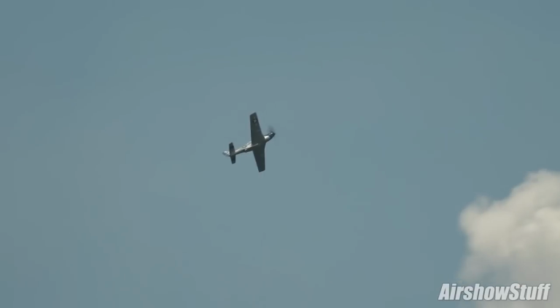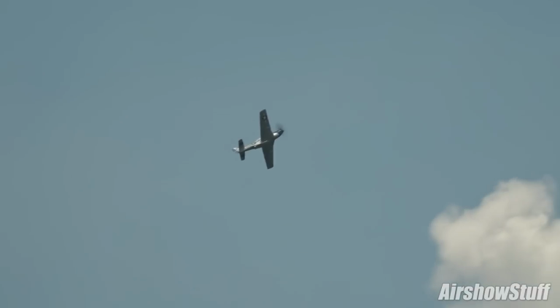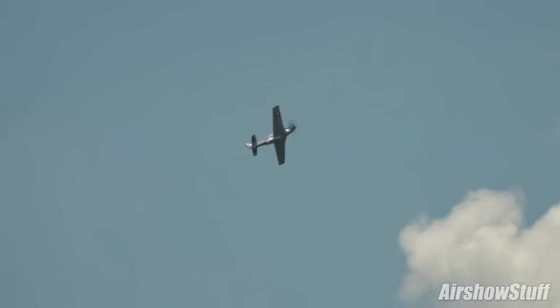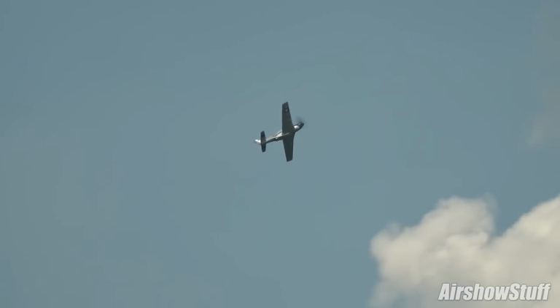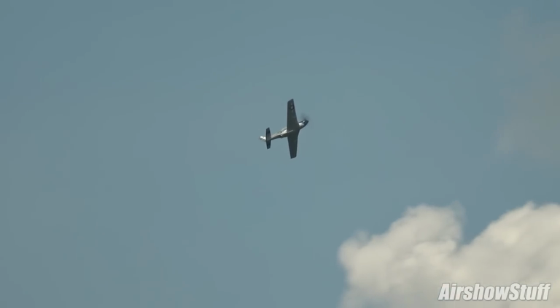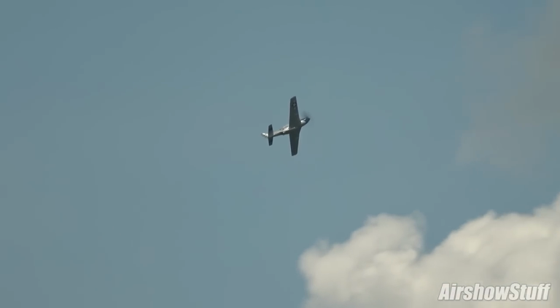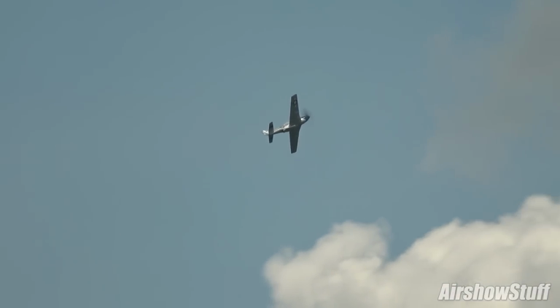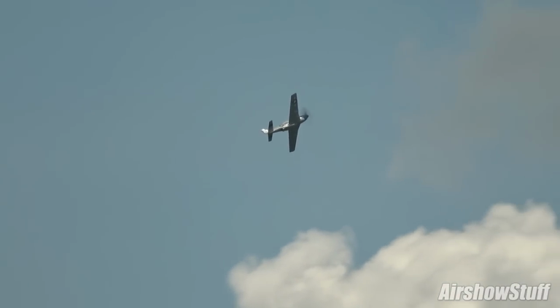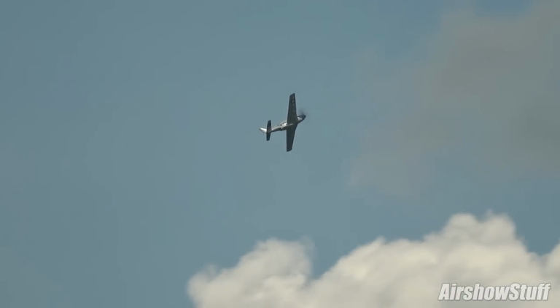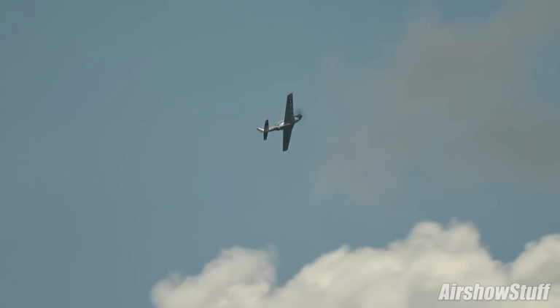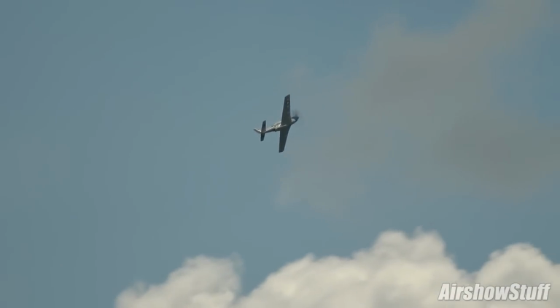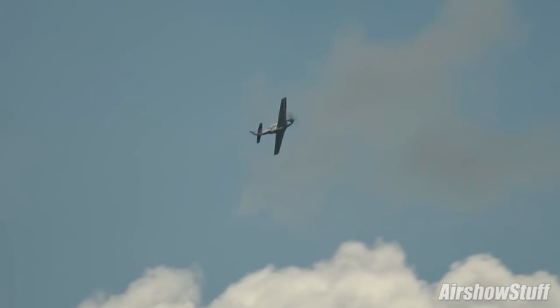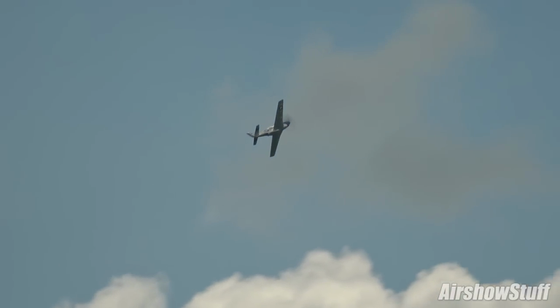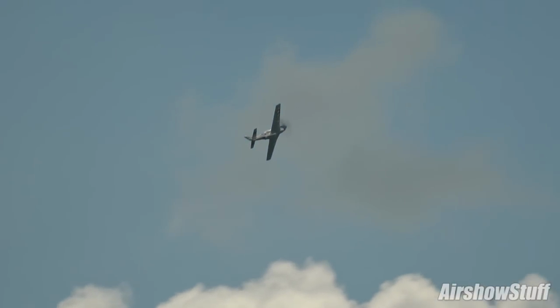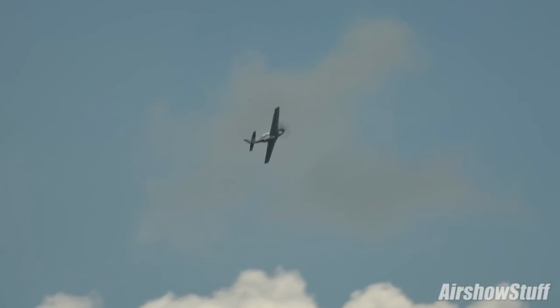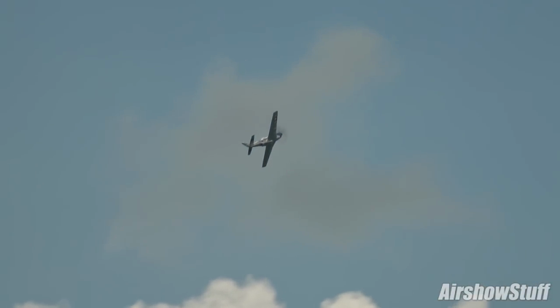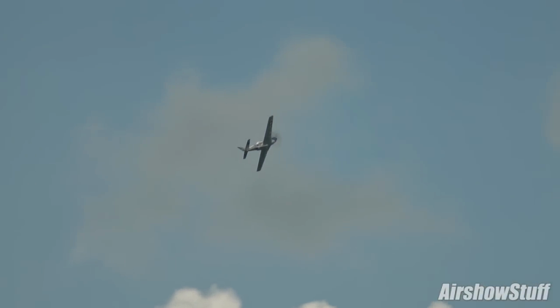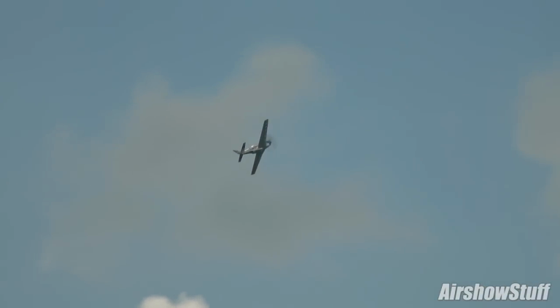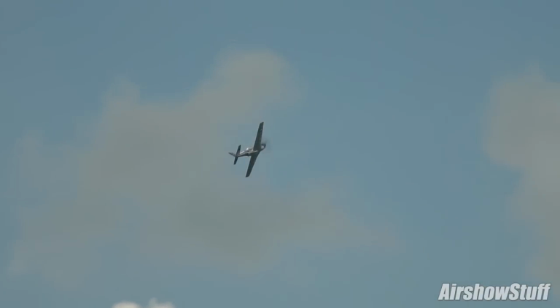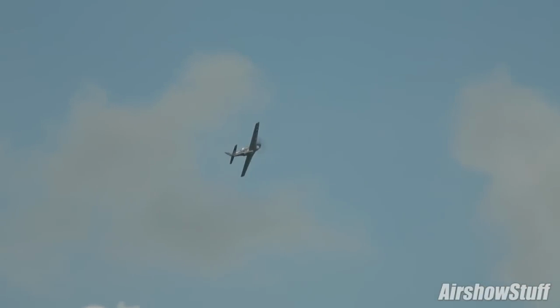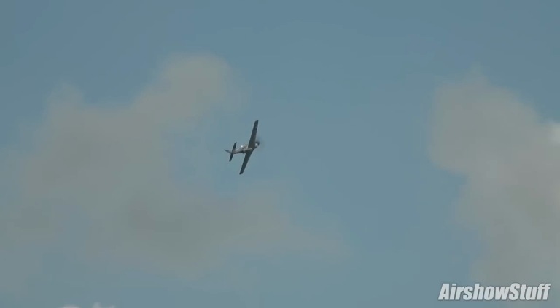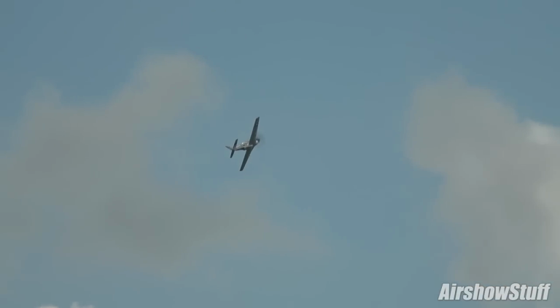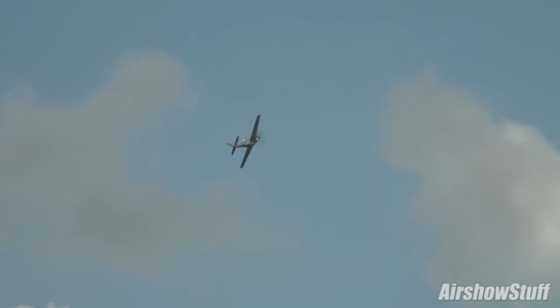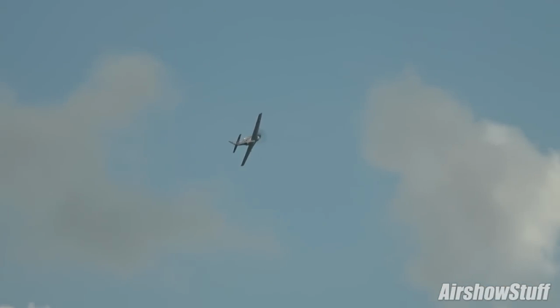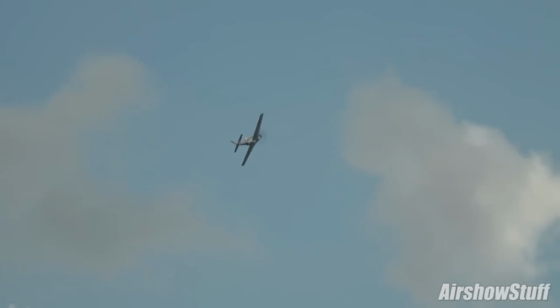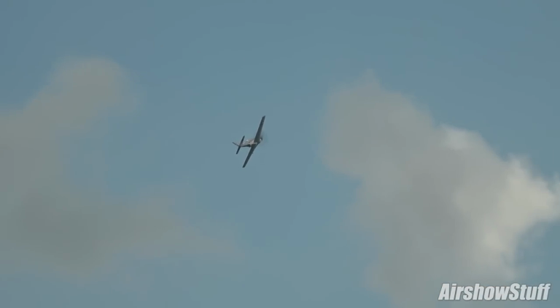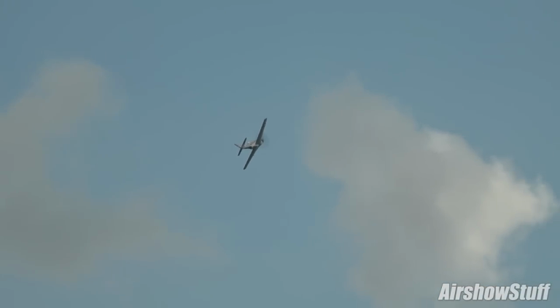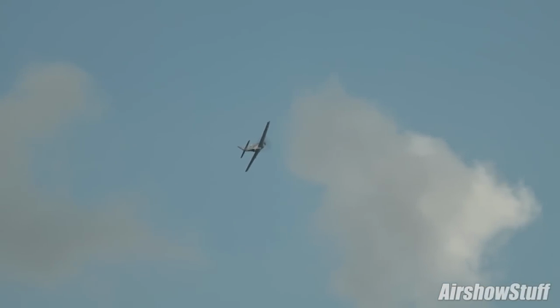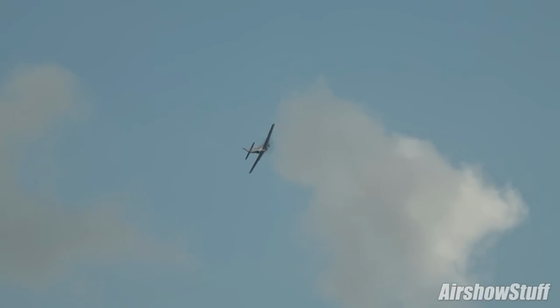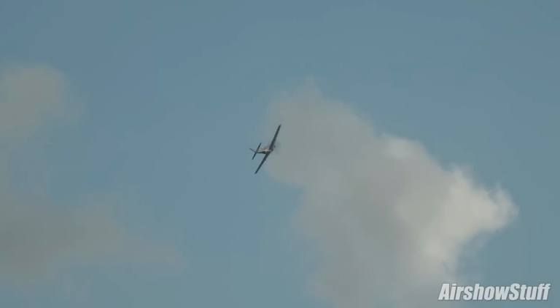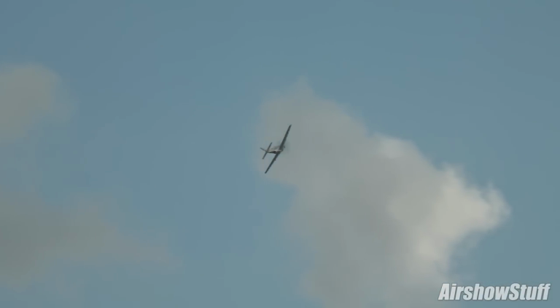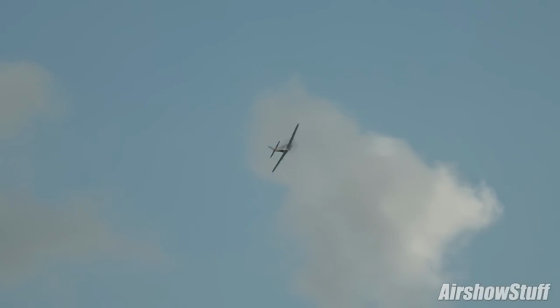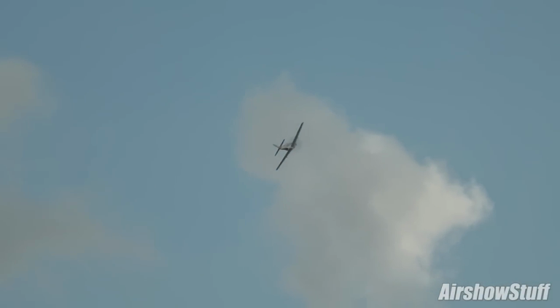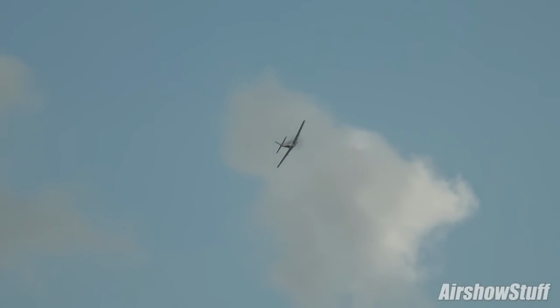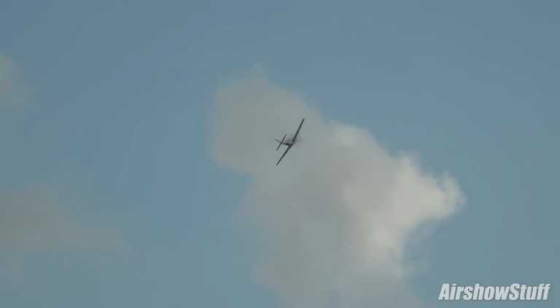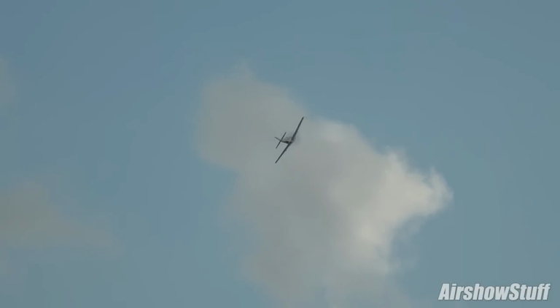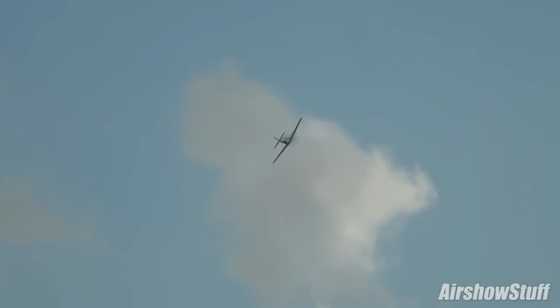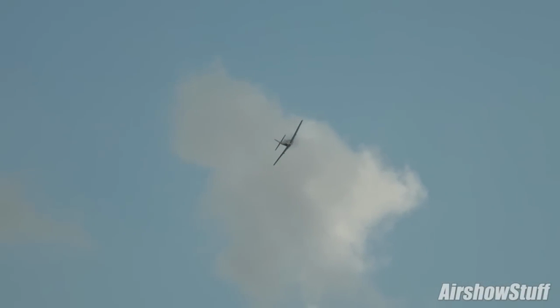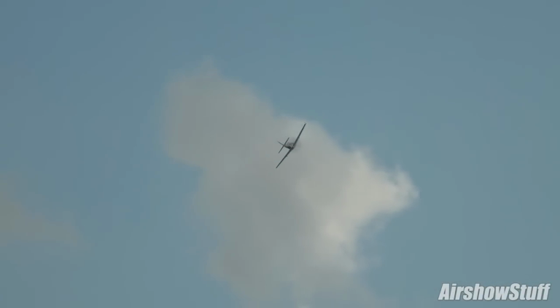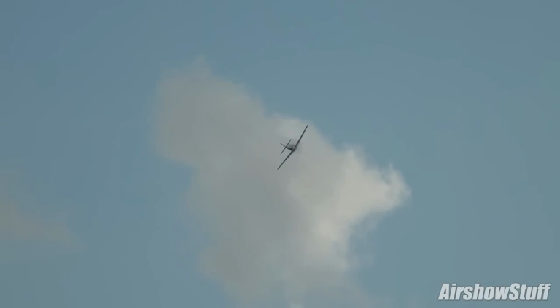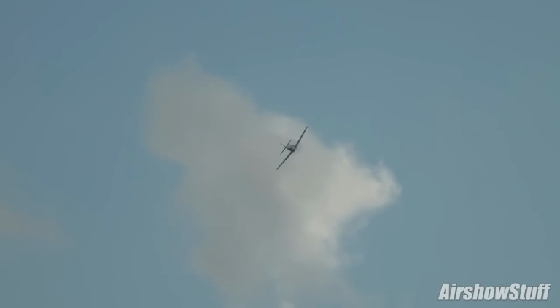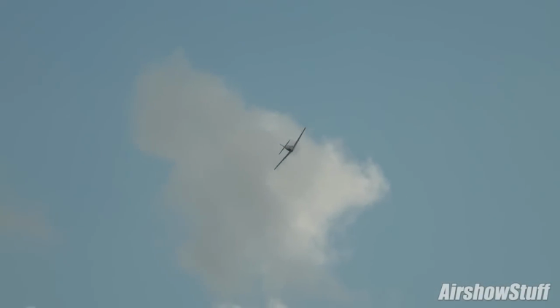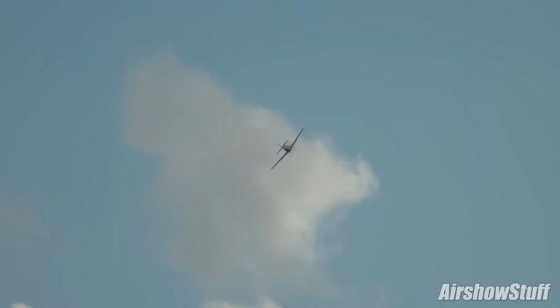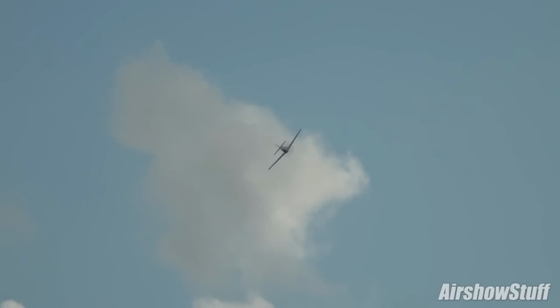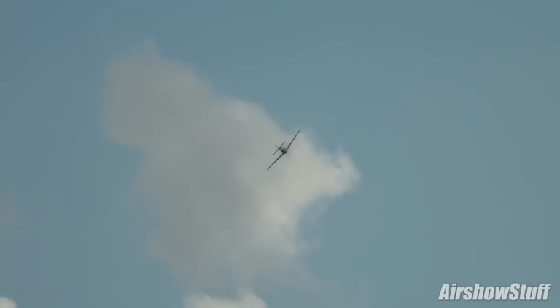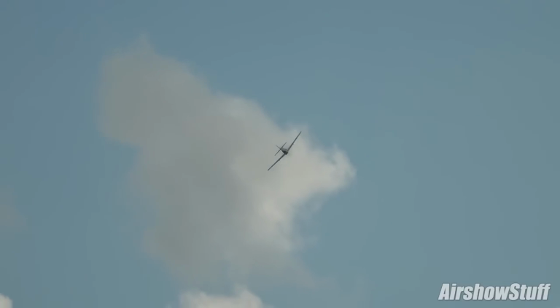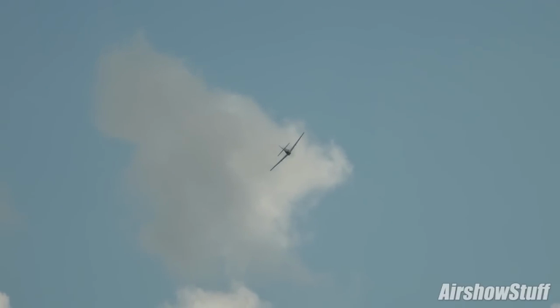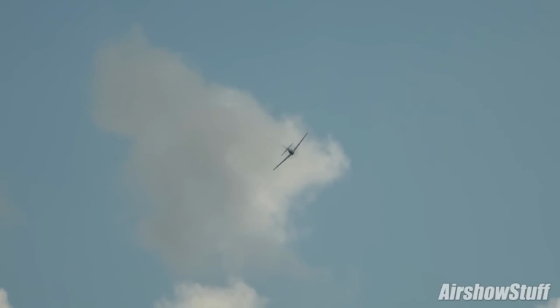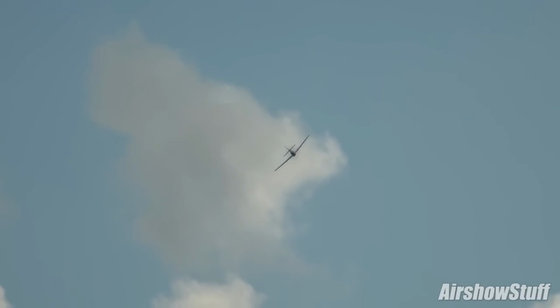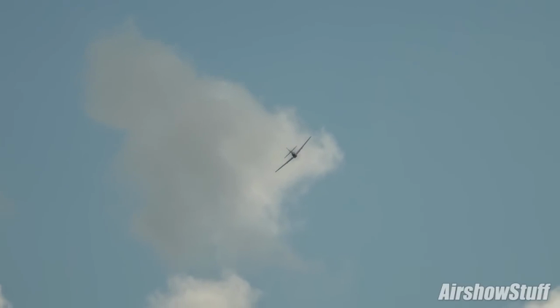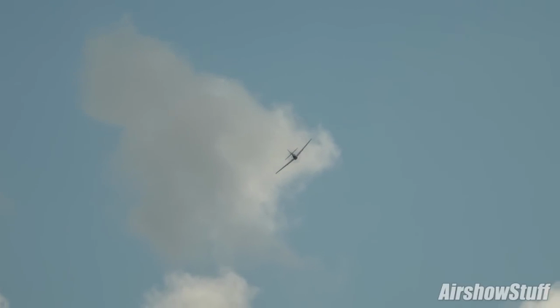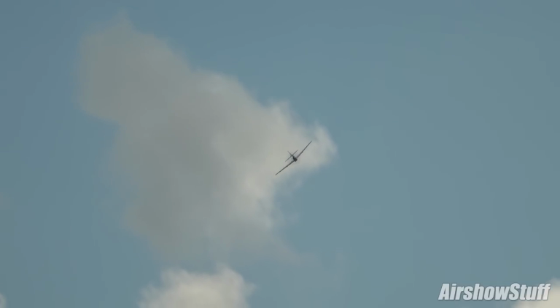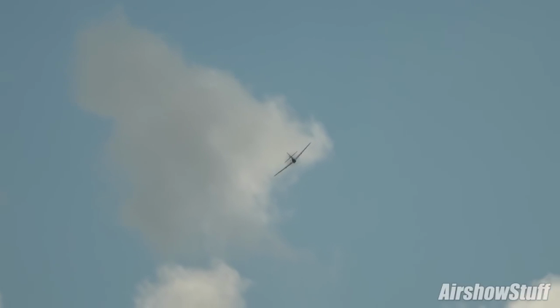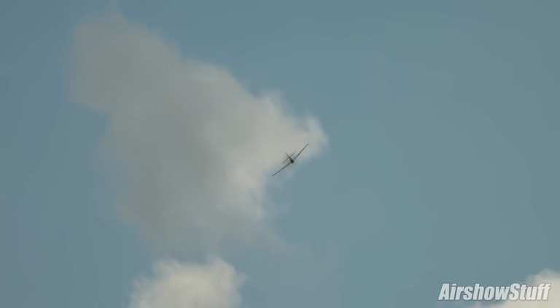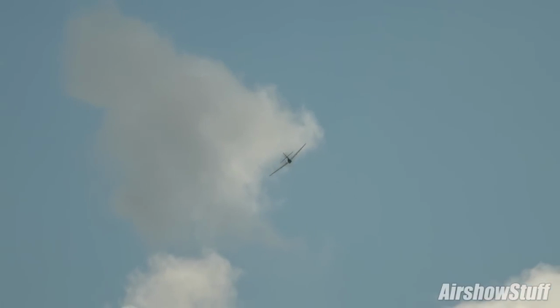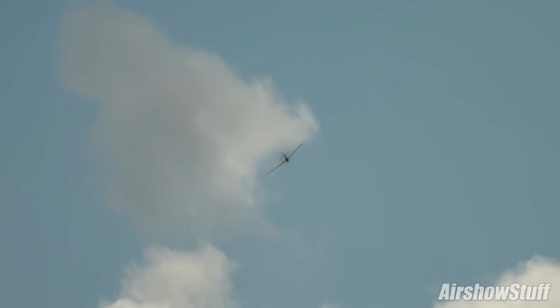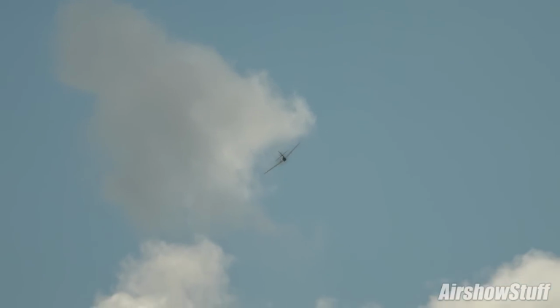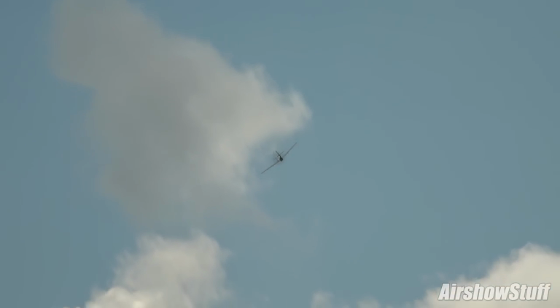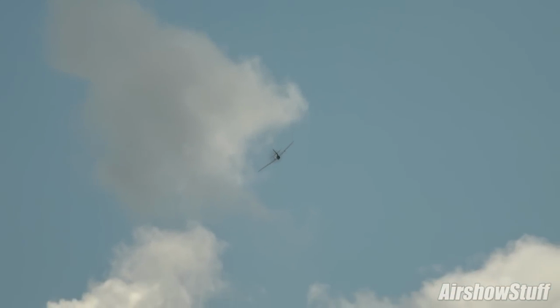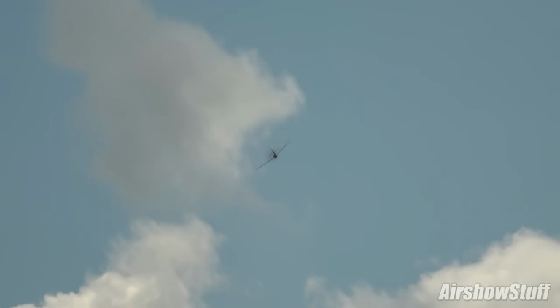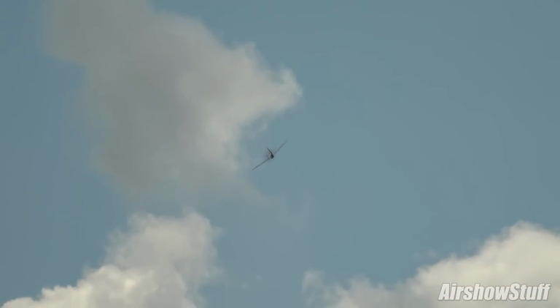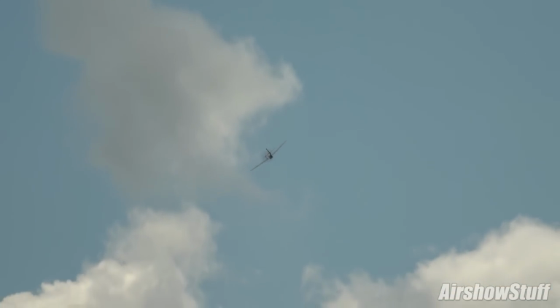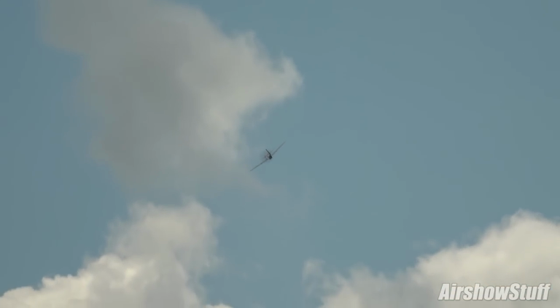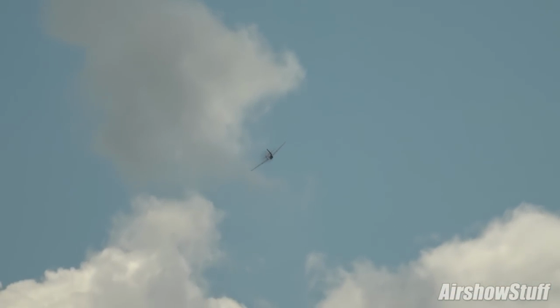The B-17 Flying Fortress is a participant in today's show in just a few minutes.